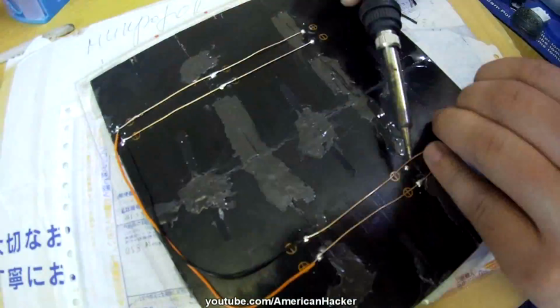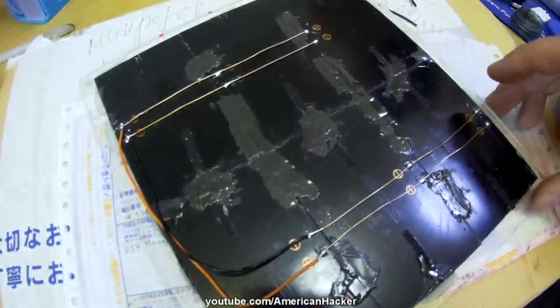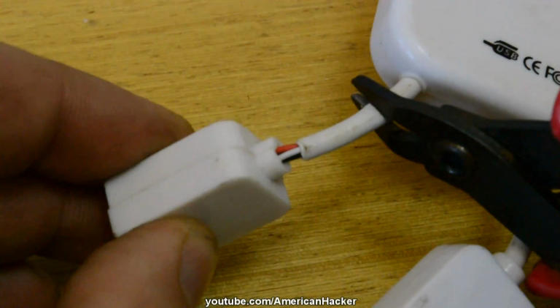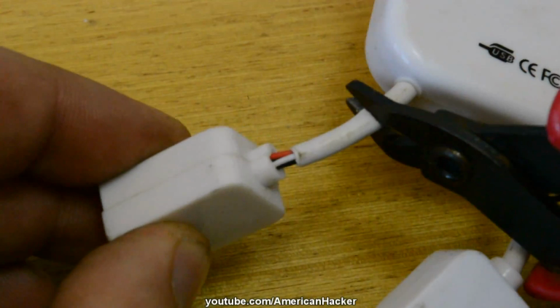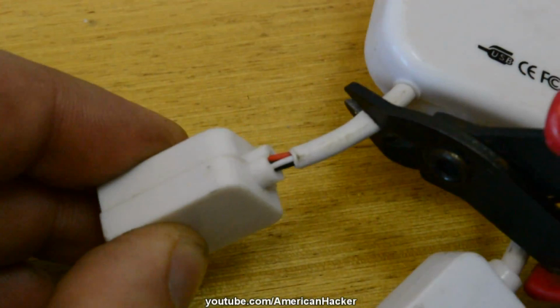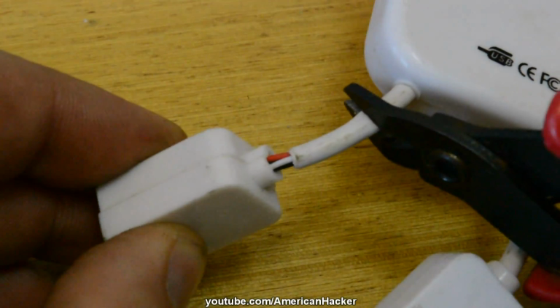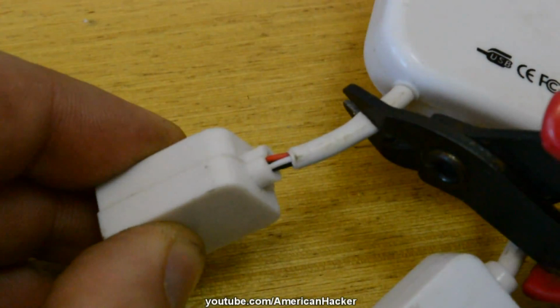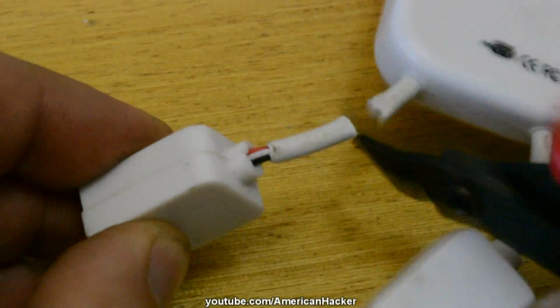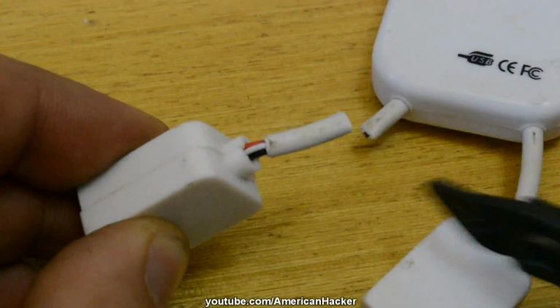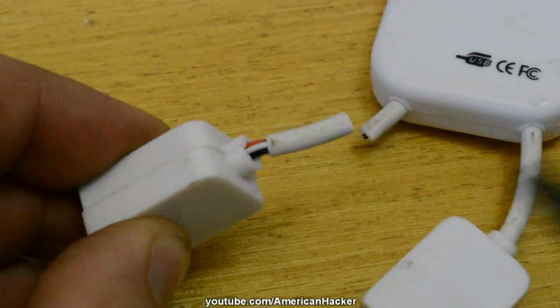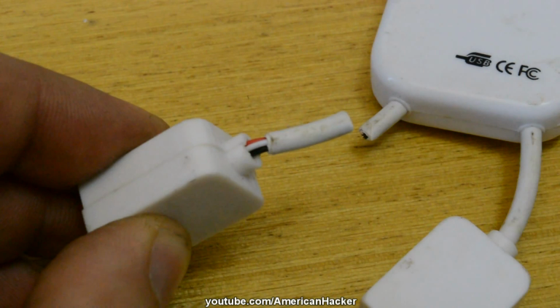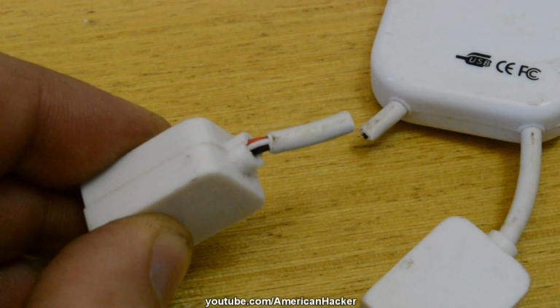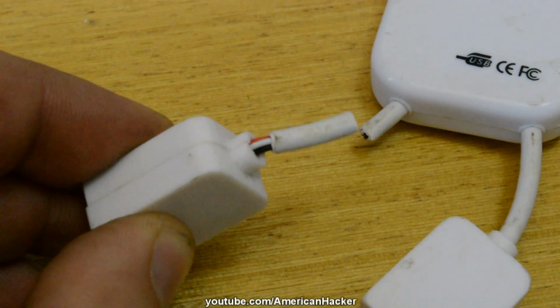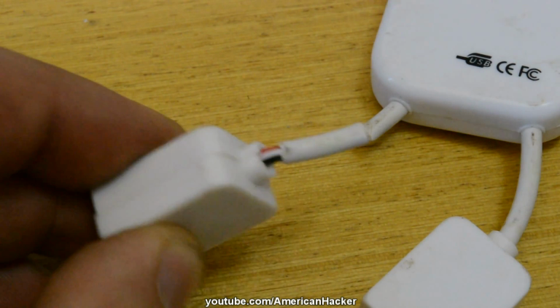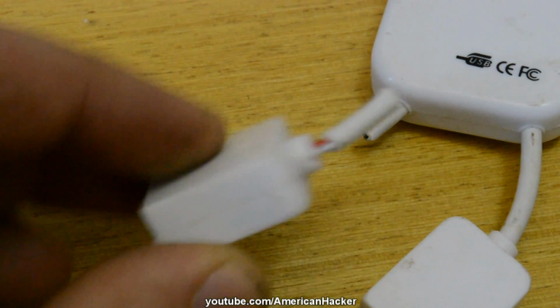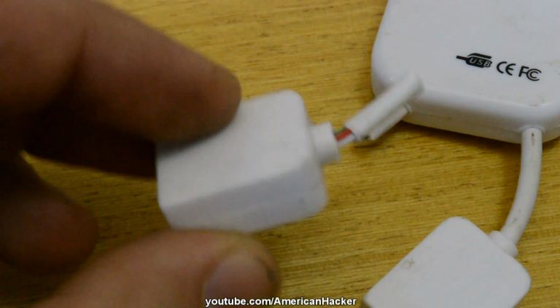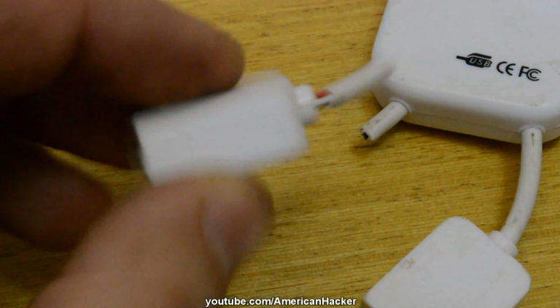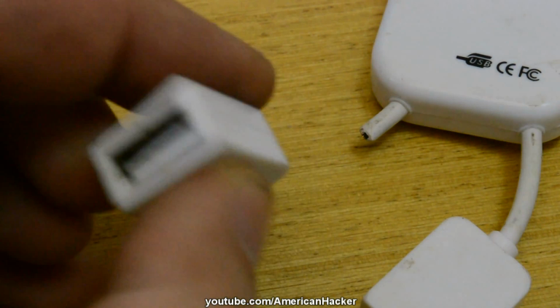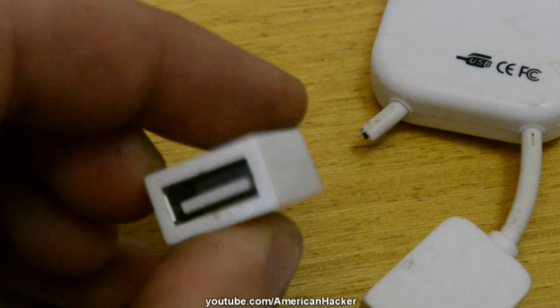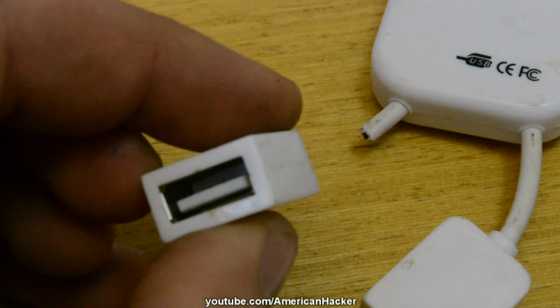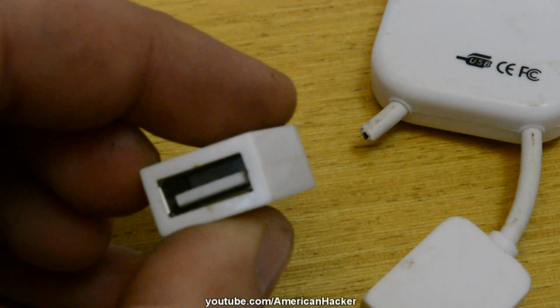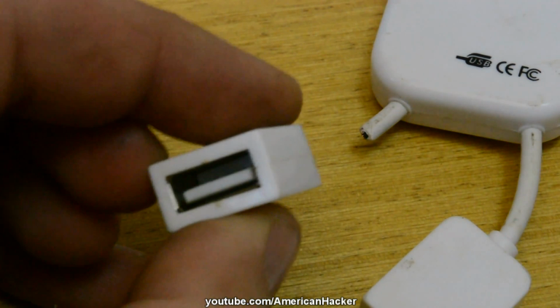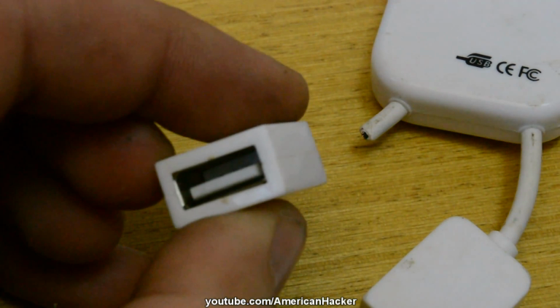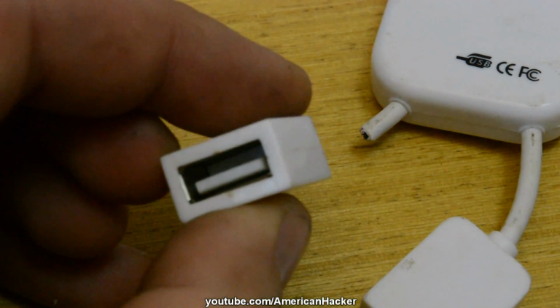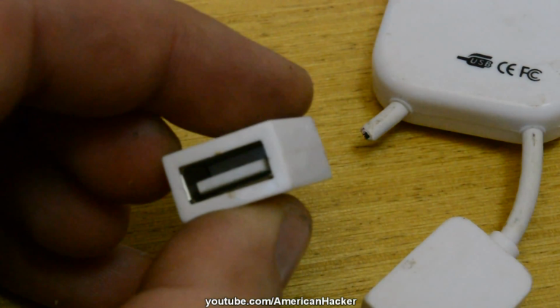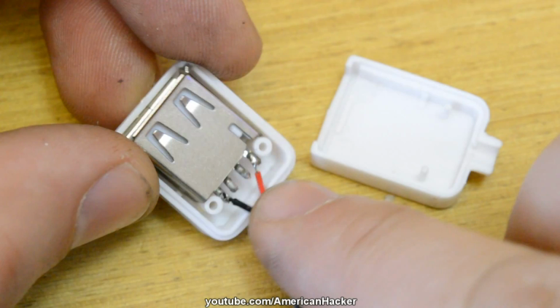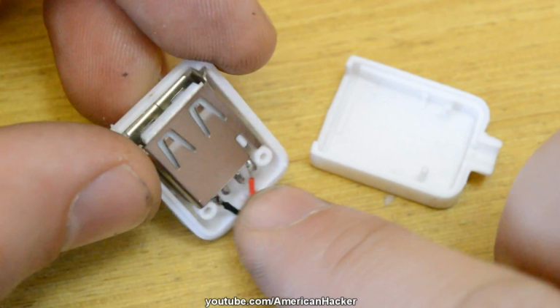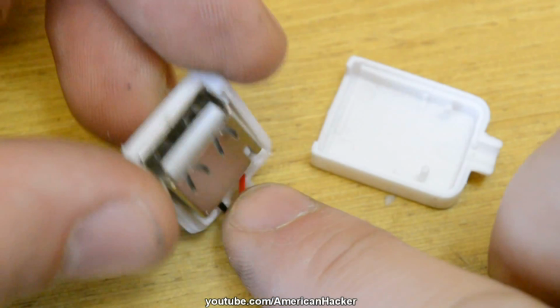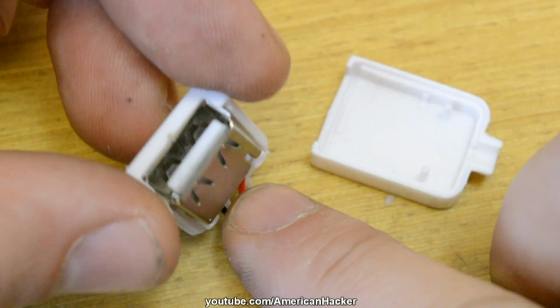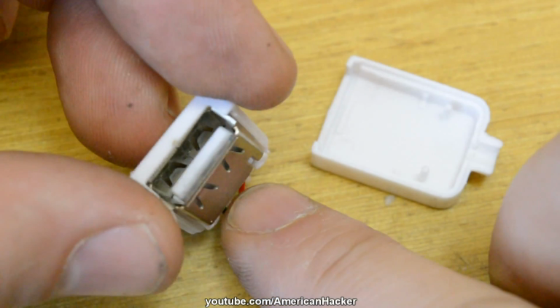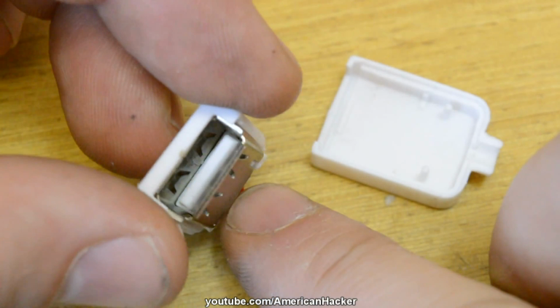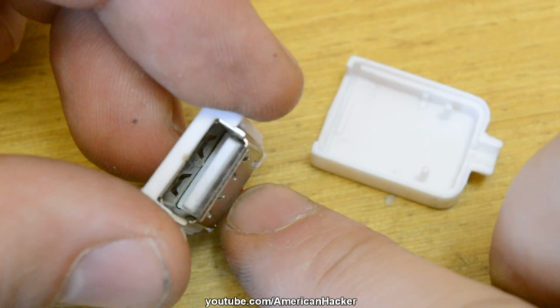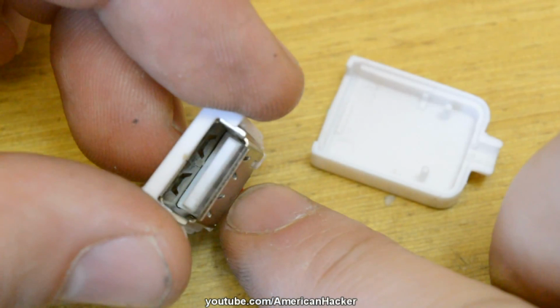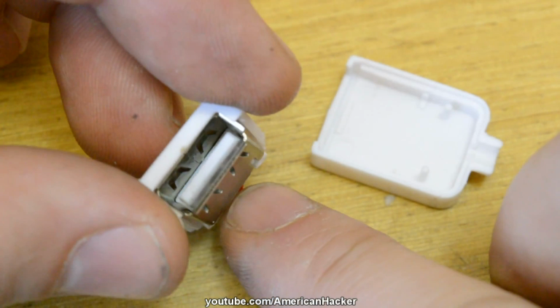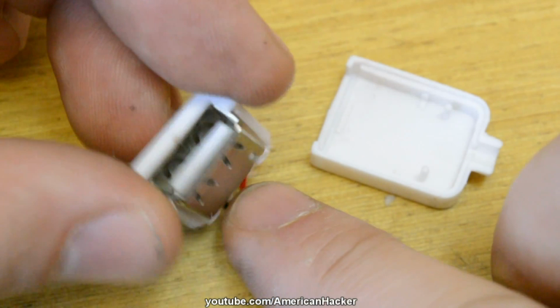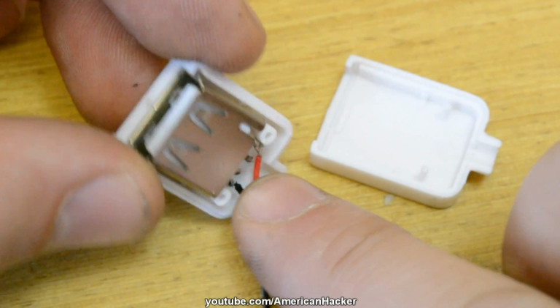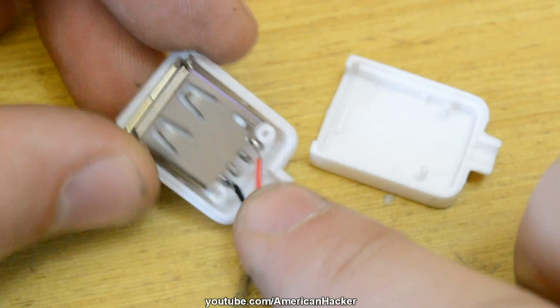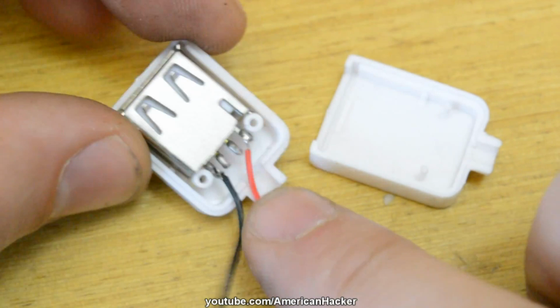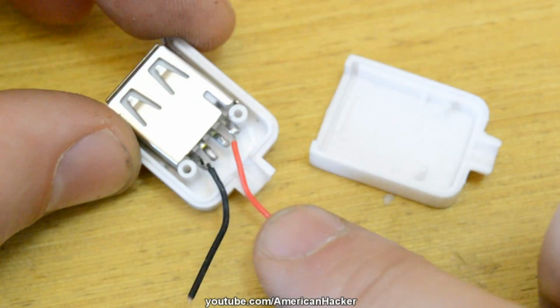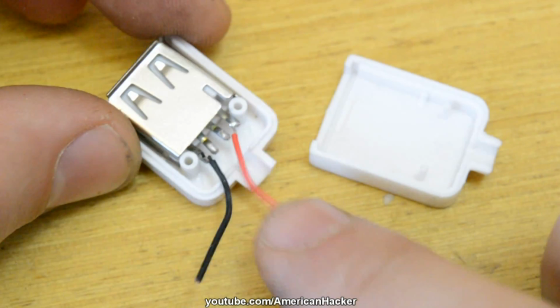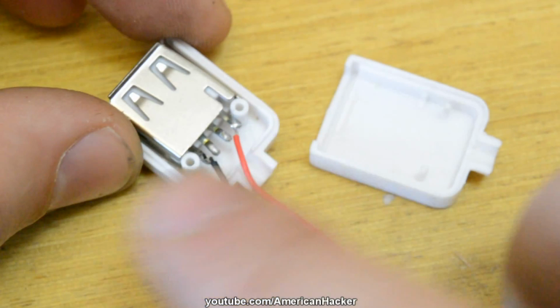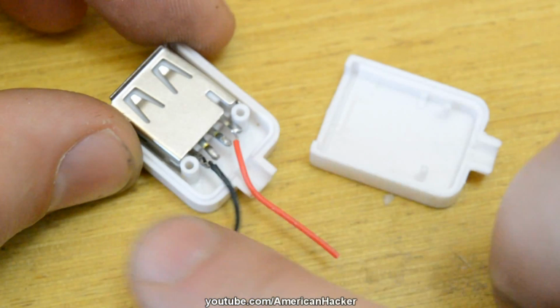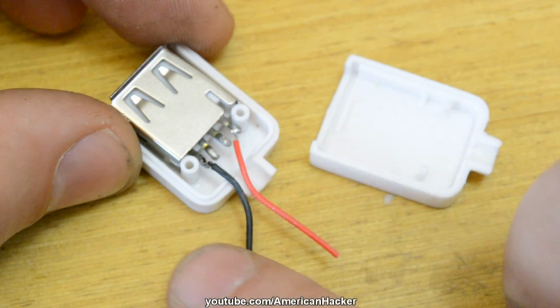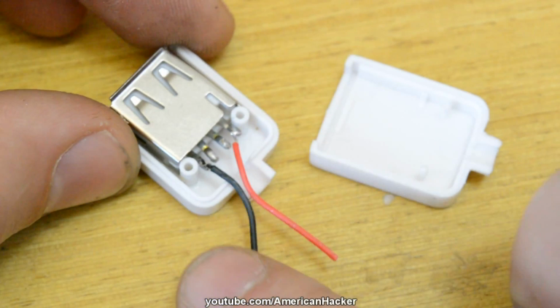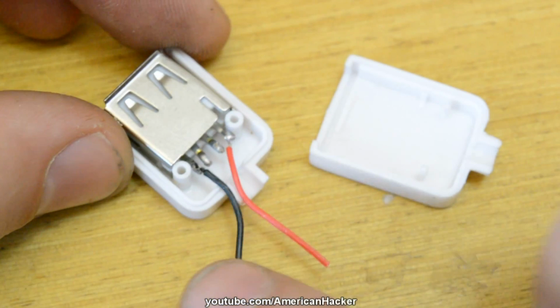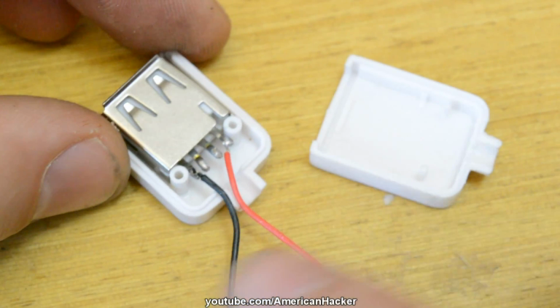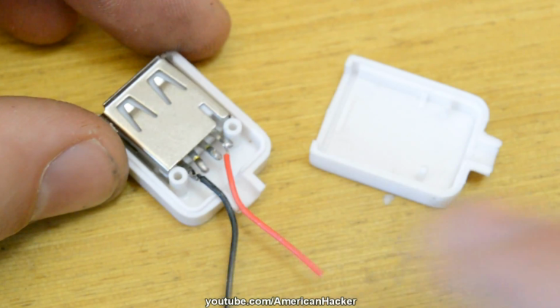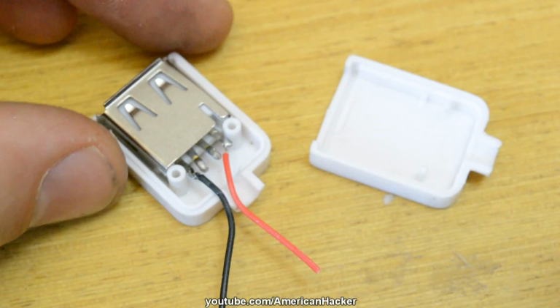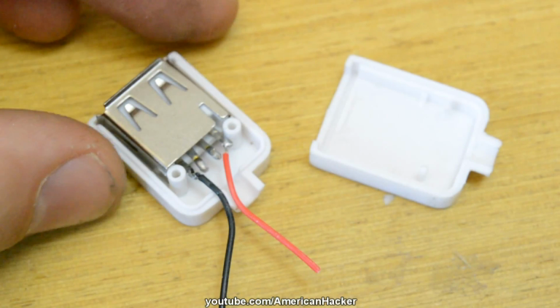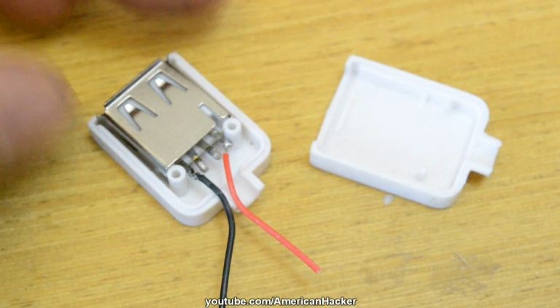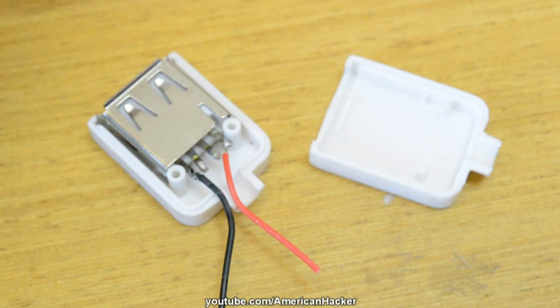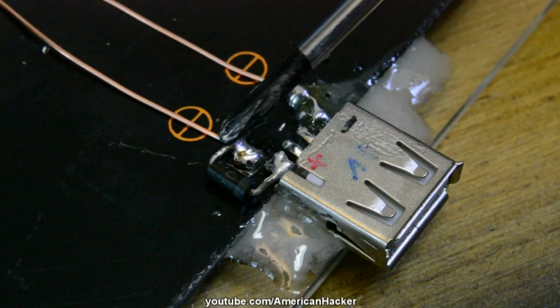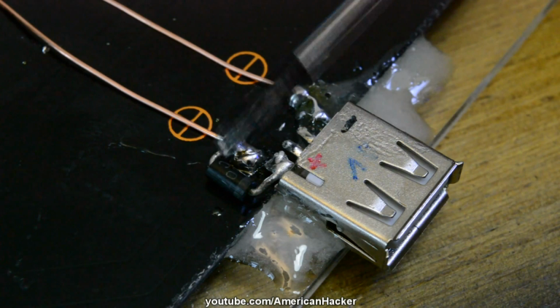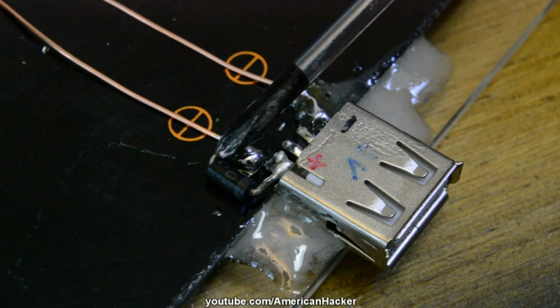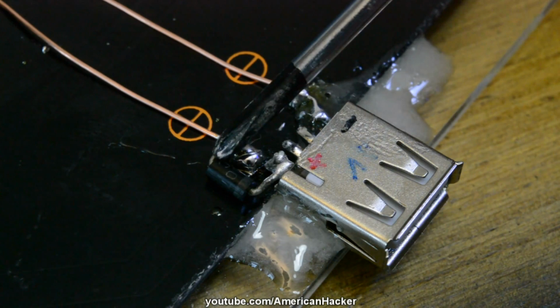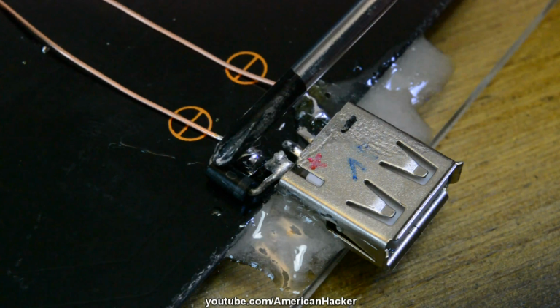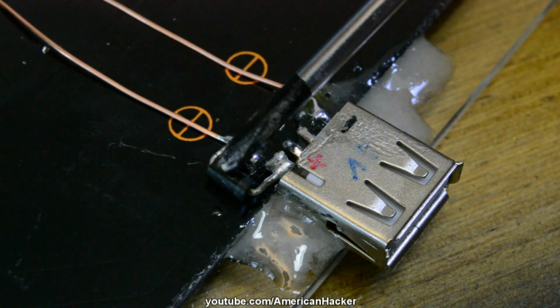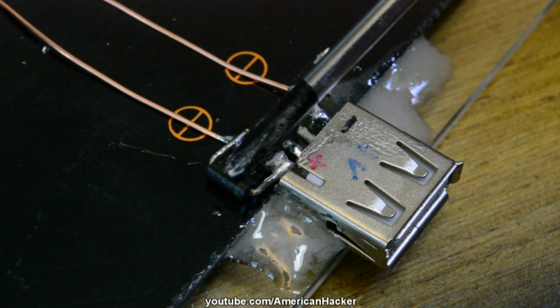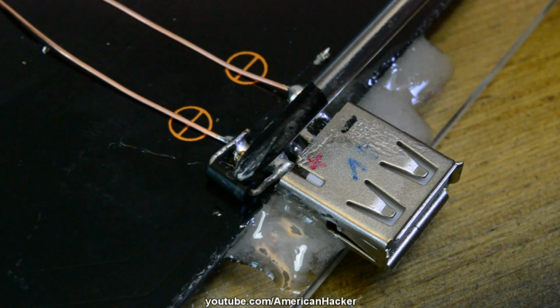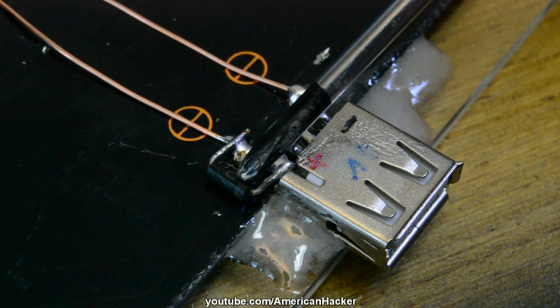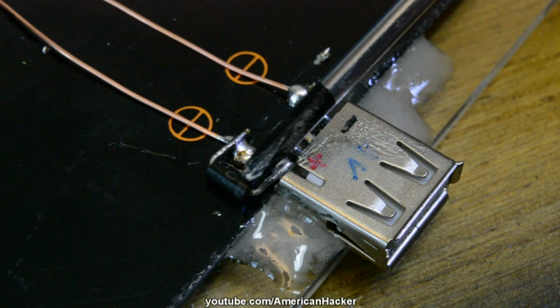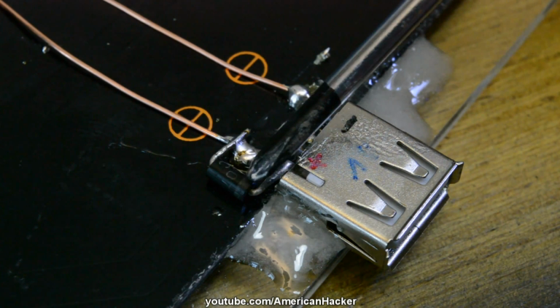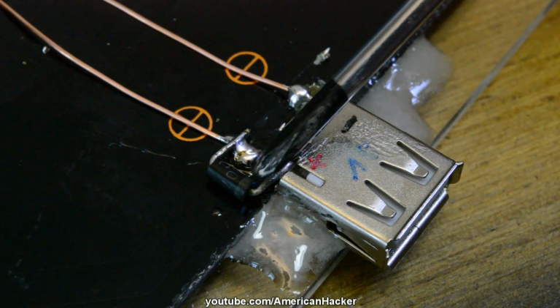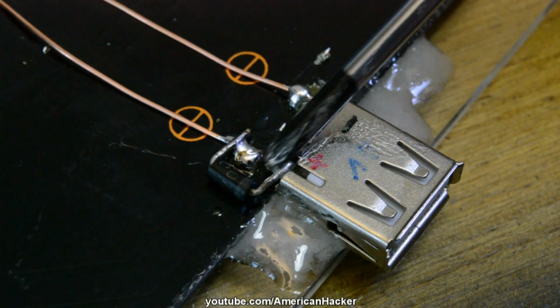On the ends of the wires that came out from the solar panel, we gonna solder a female USB plug through a 4007 diode on one end.